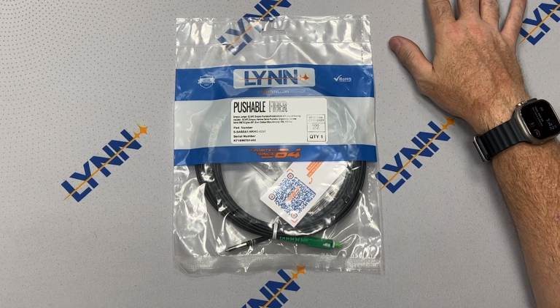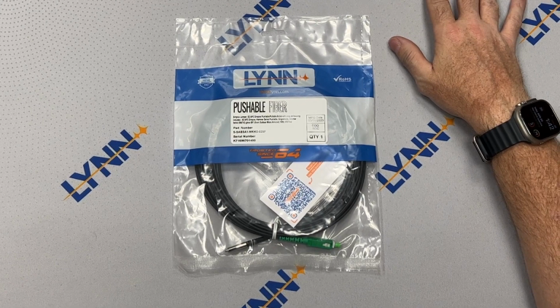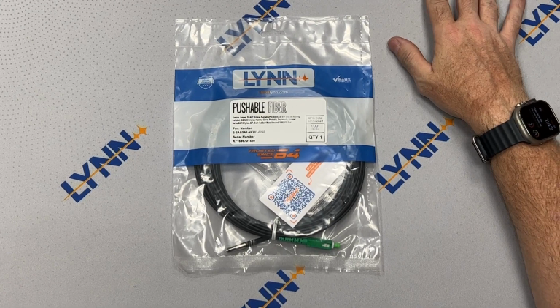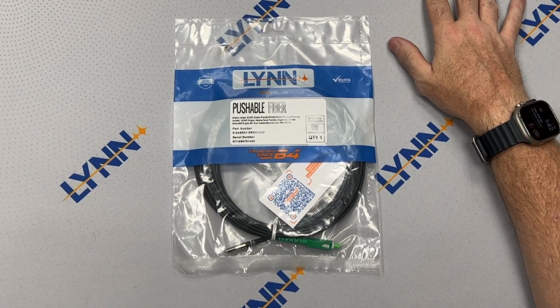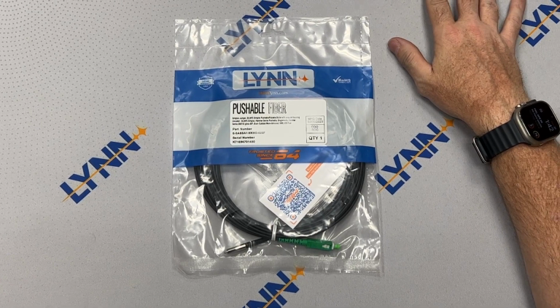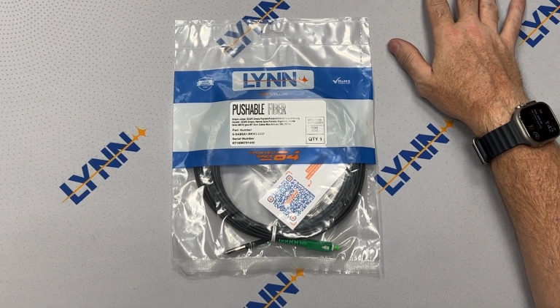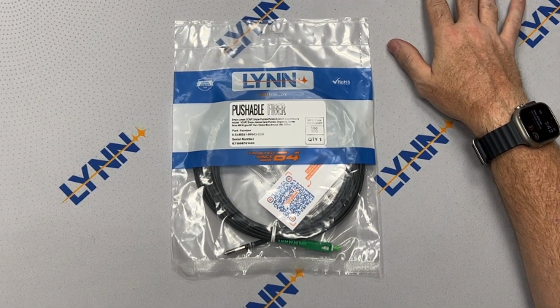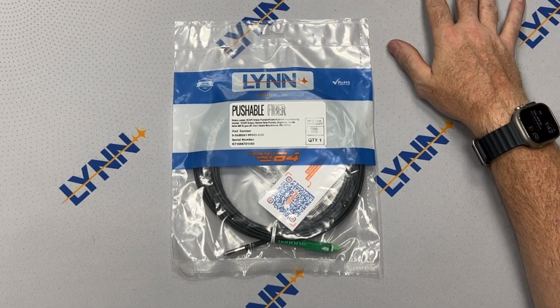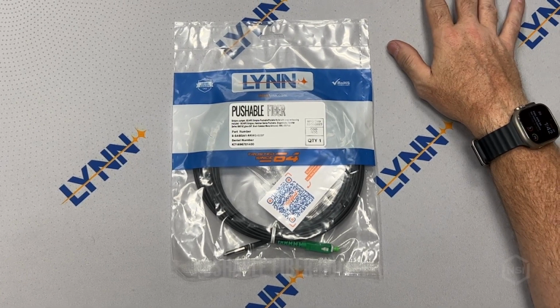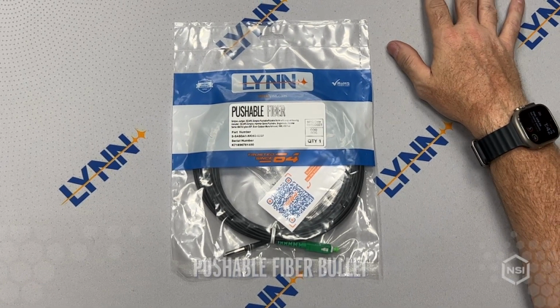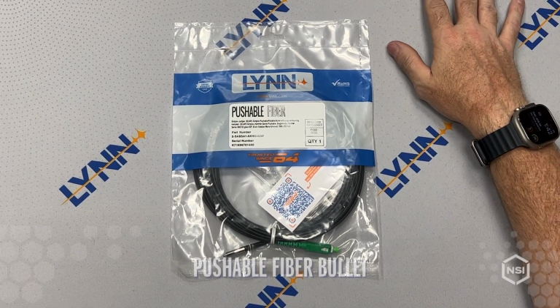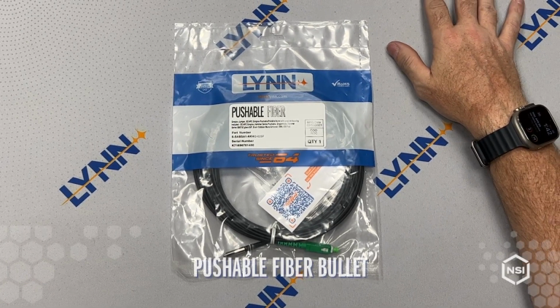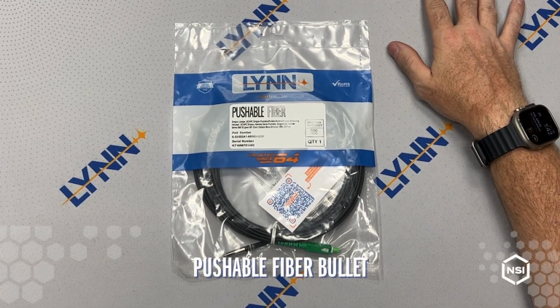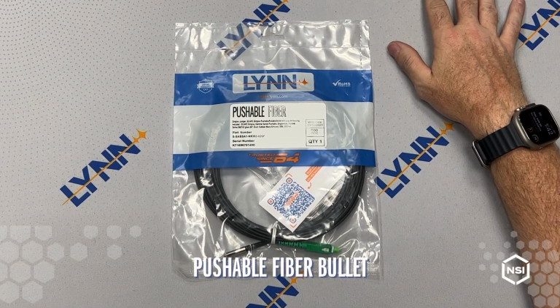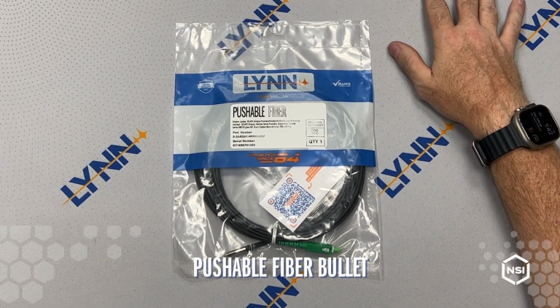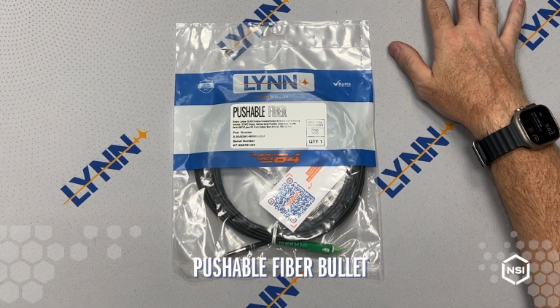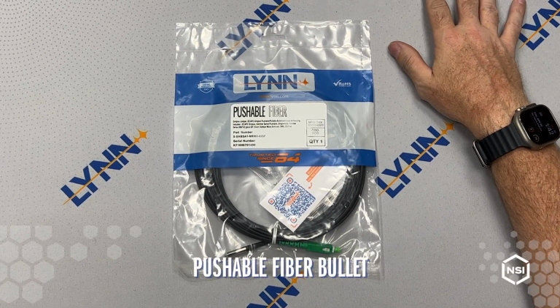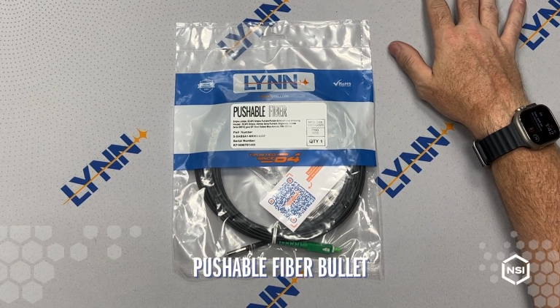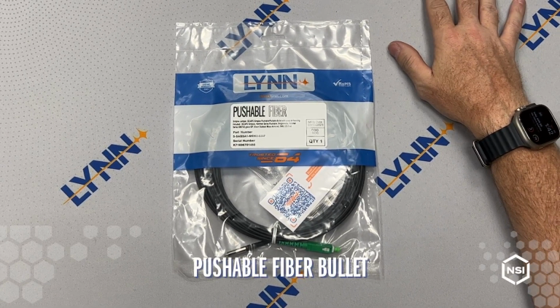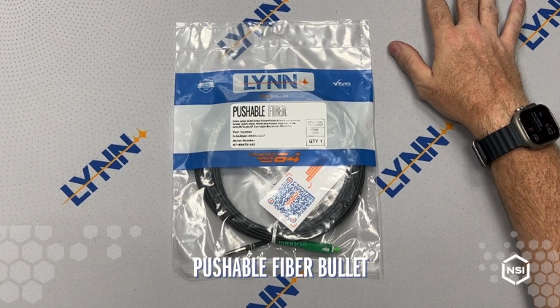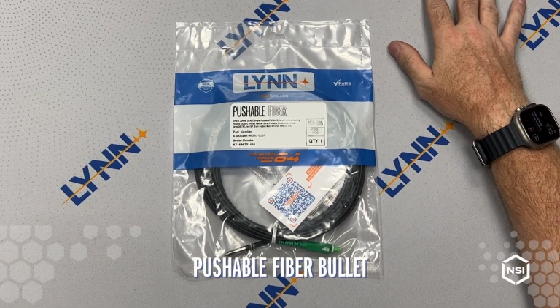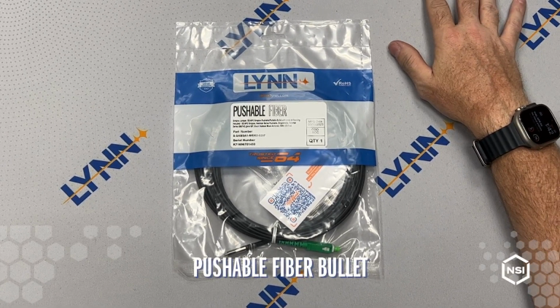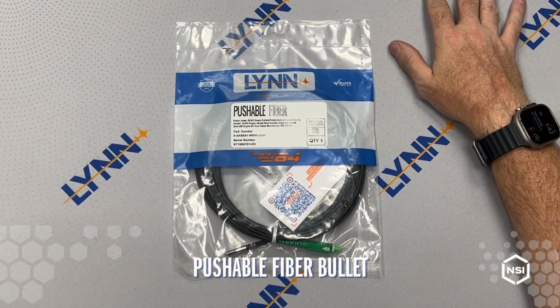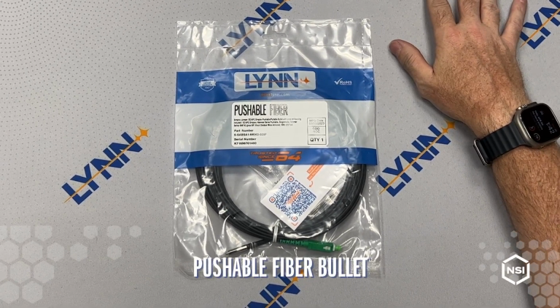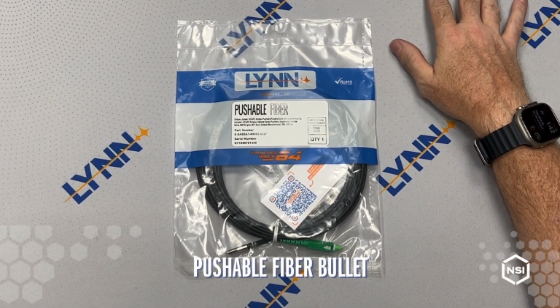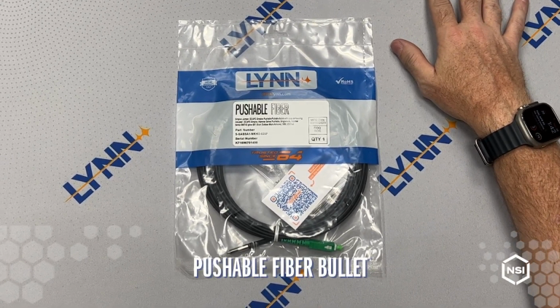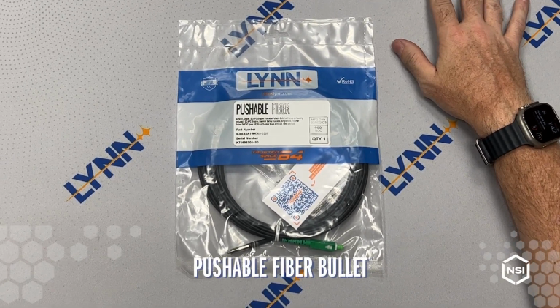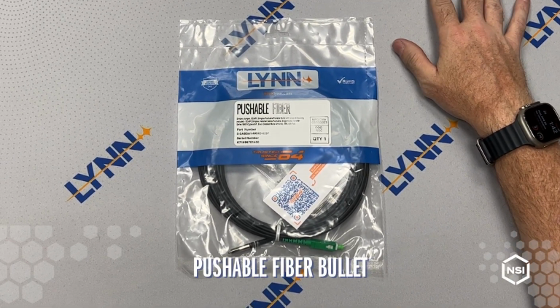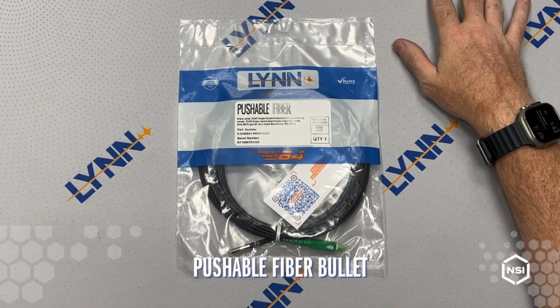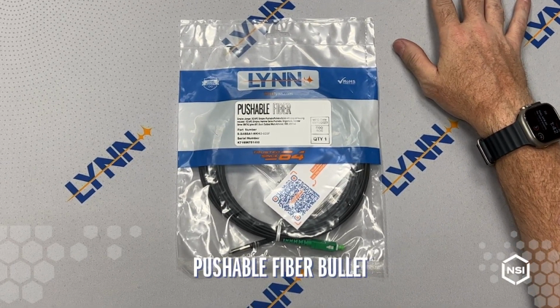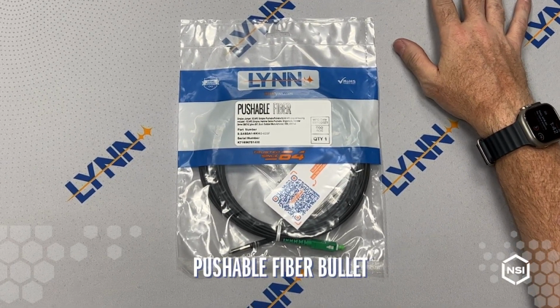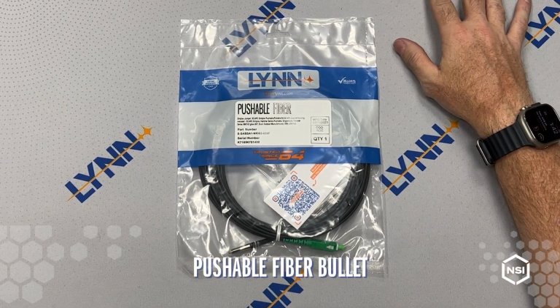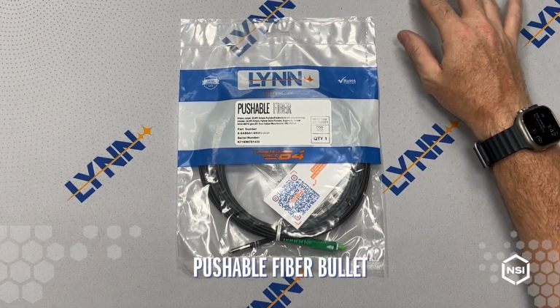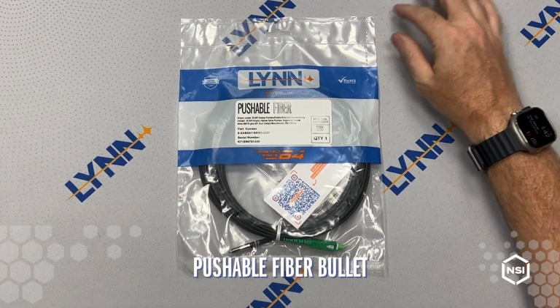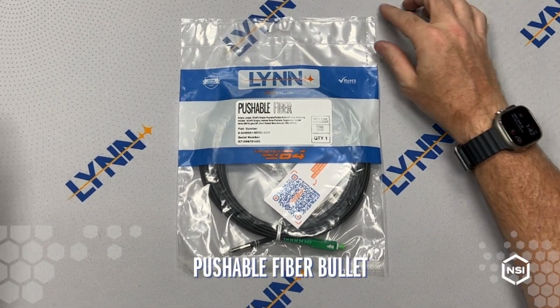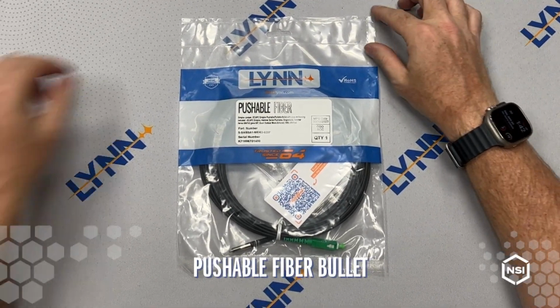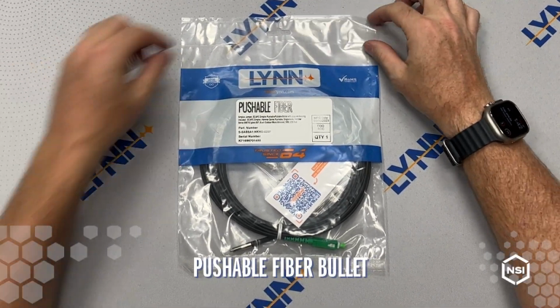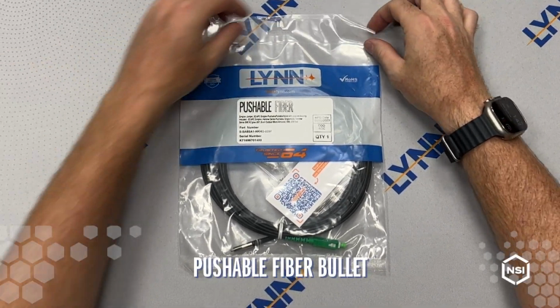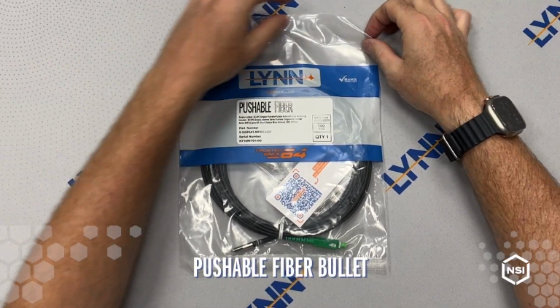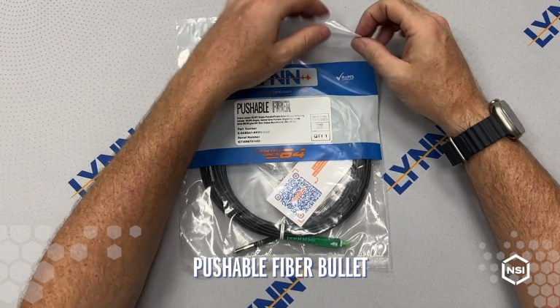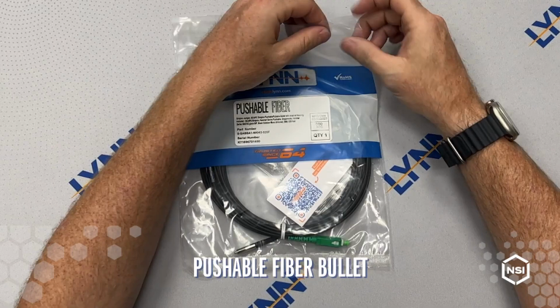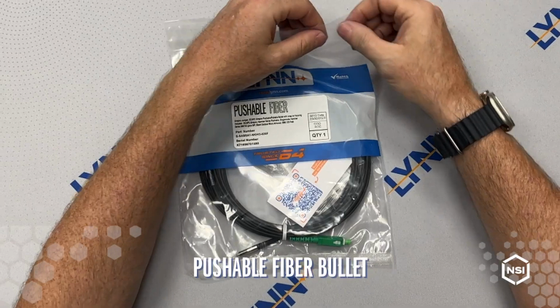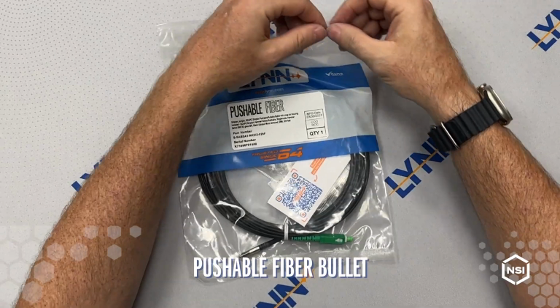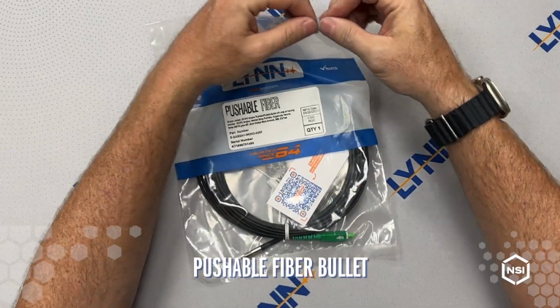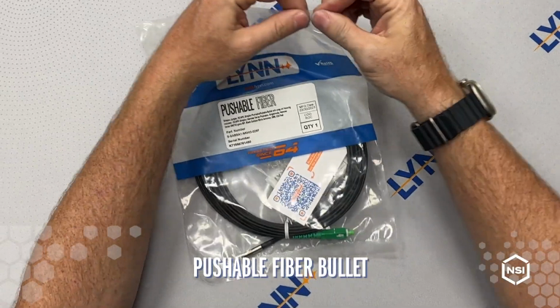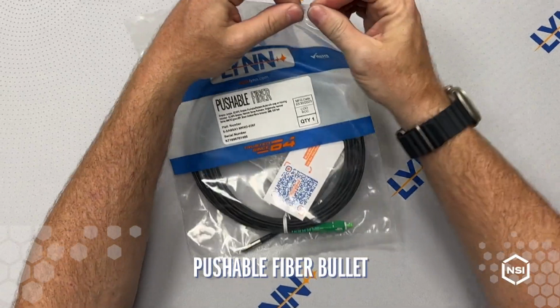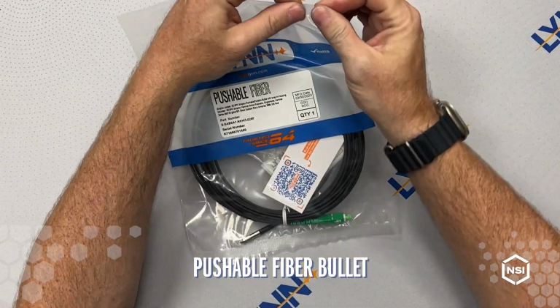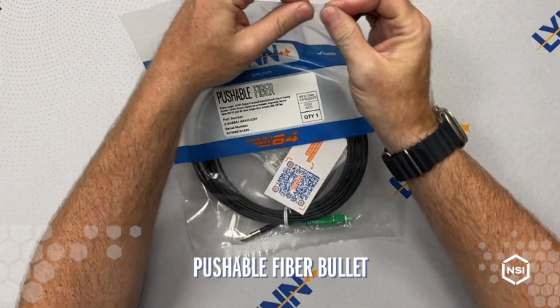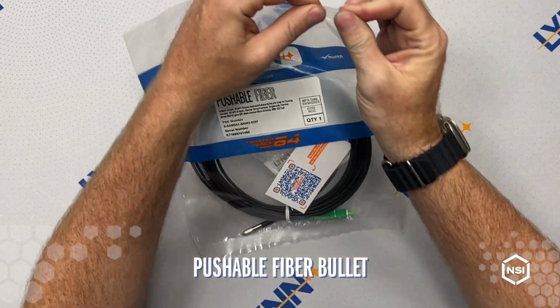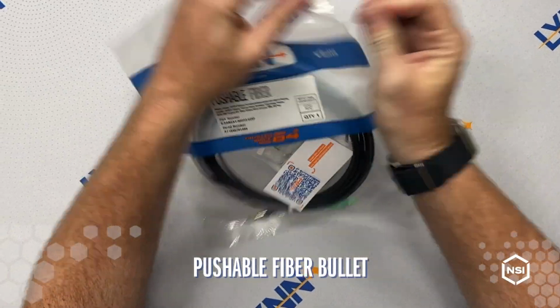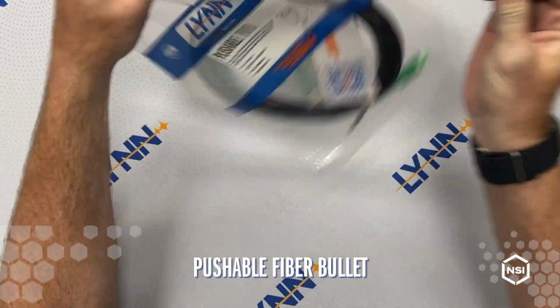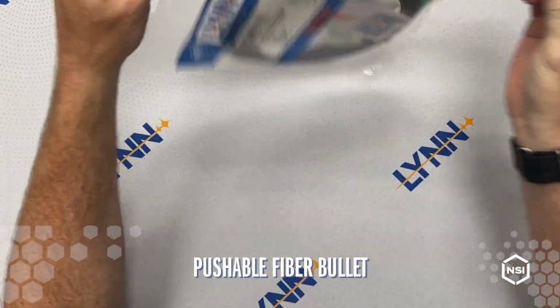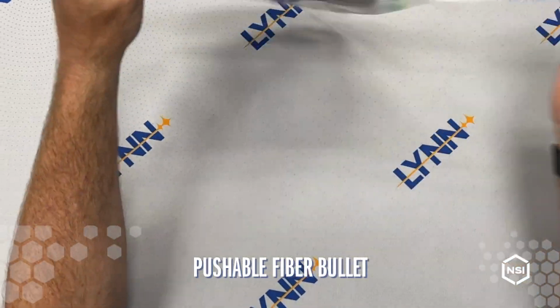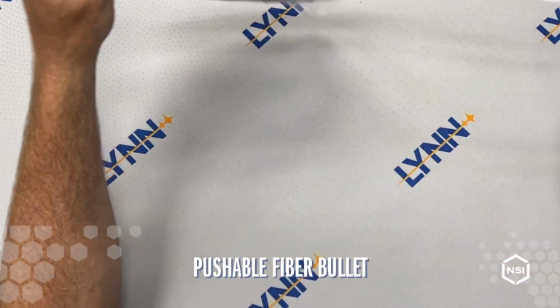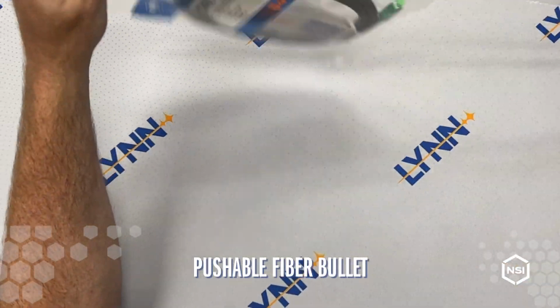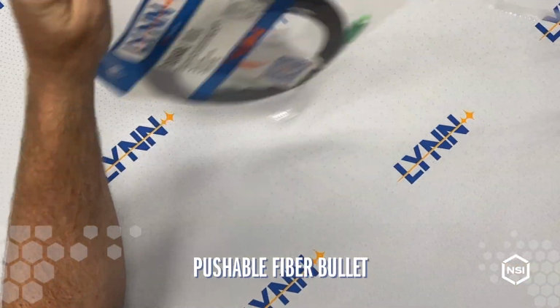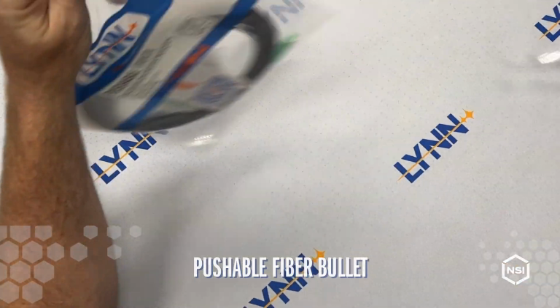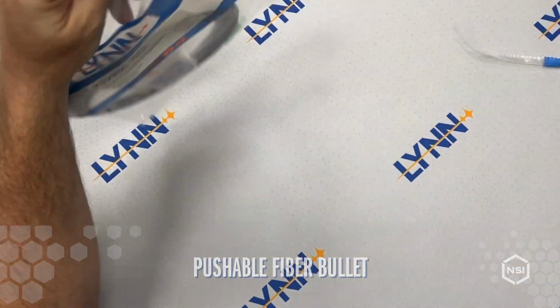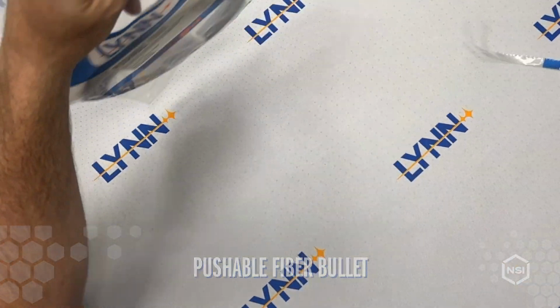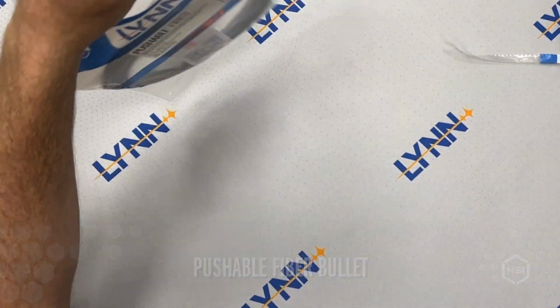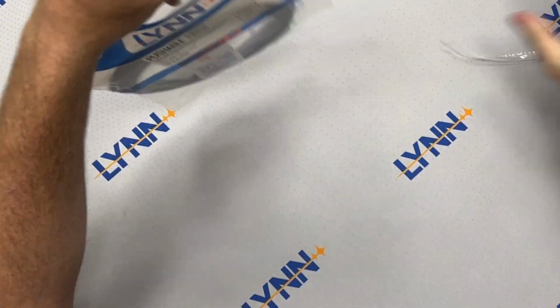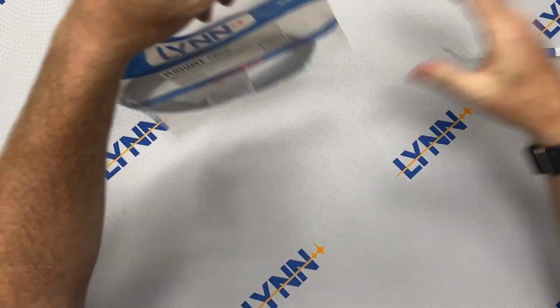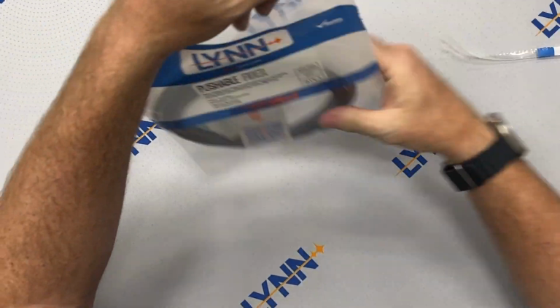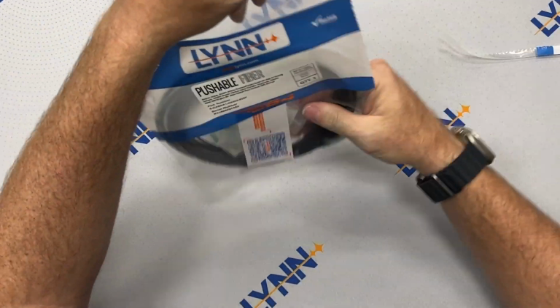Today, we're excited to show you the Linn Pushable Fiber Bullet. Let's open up the packaging and take a look at what's included.